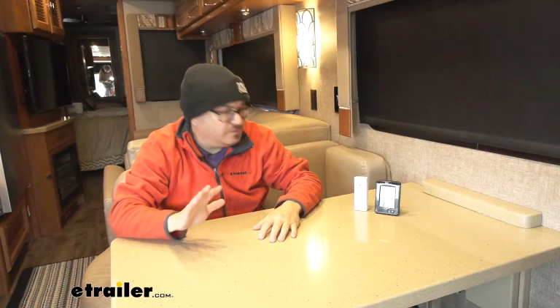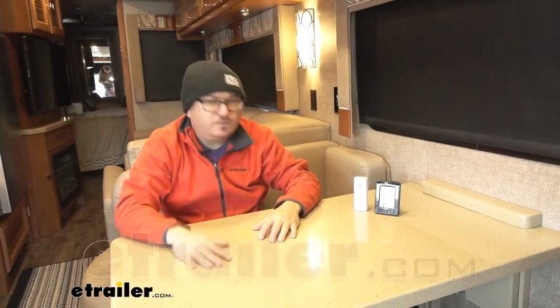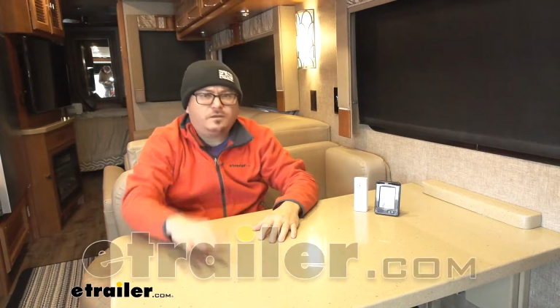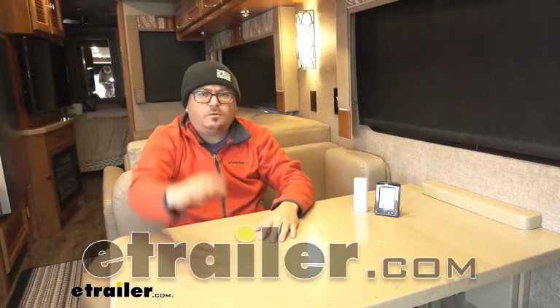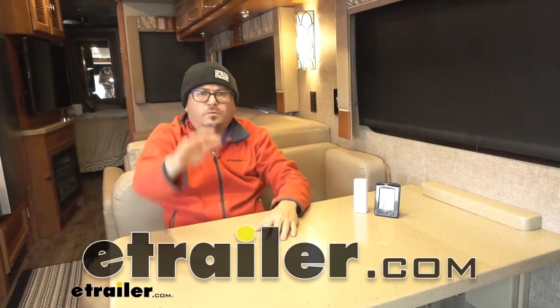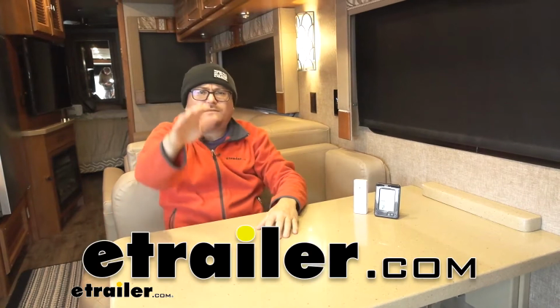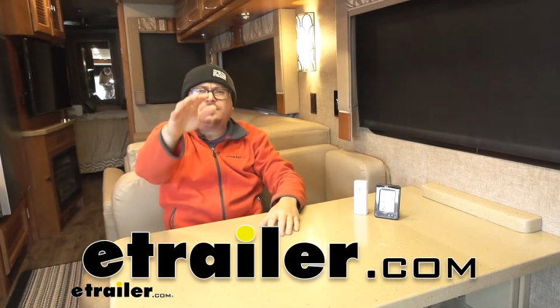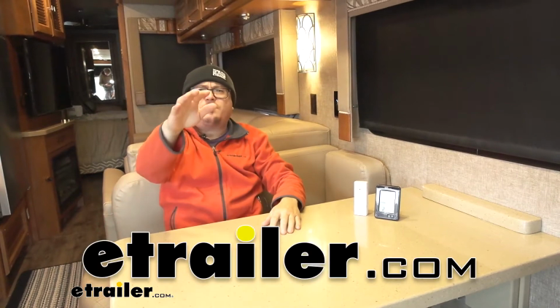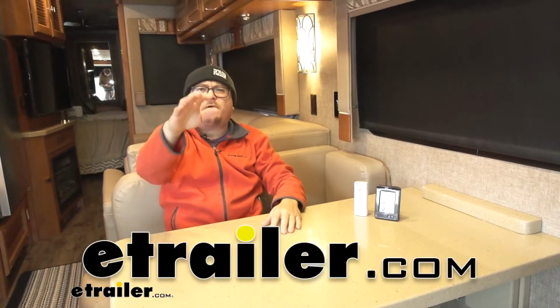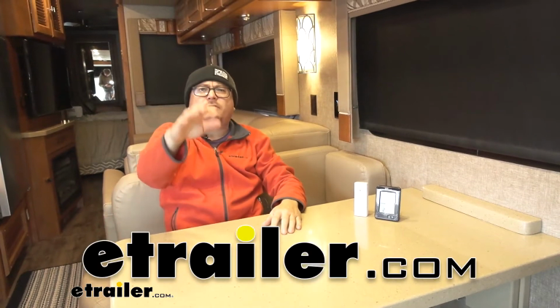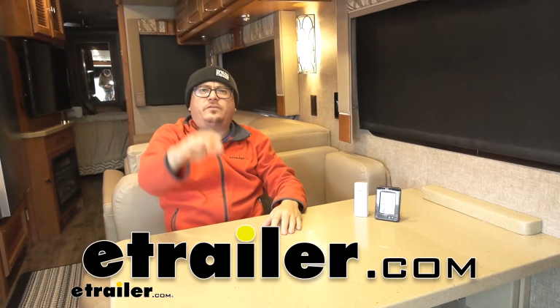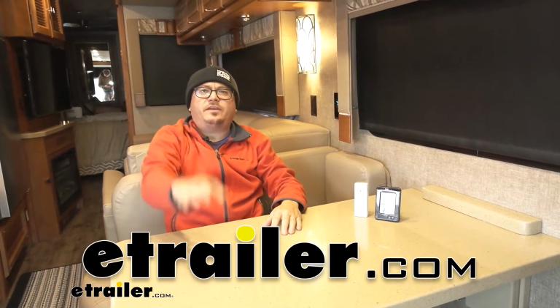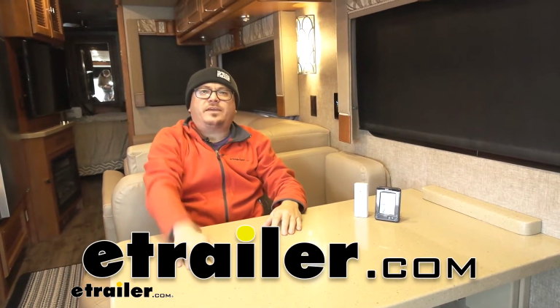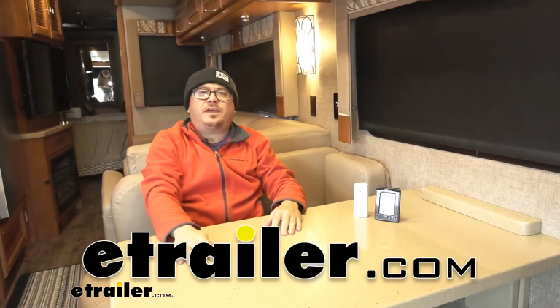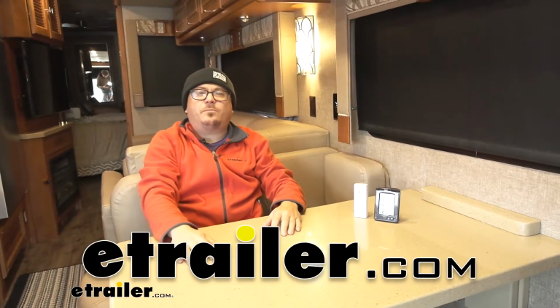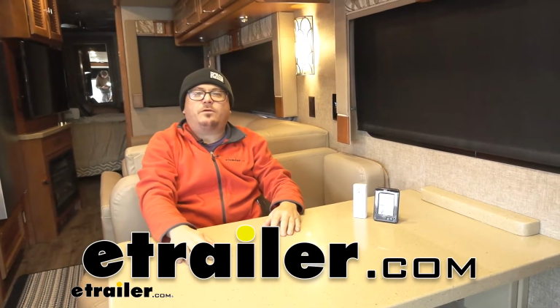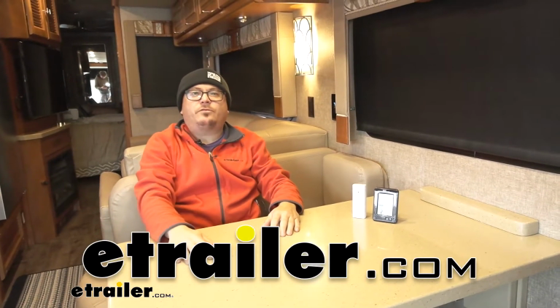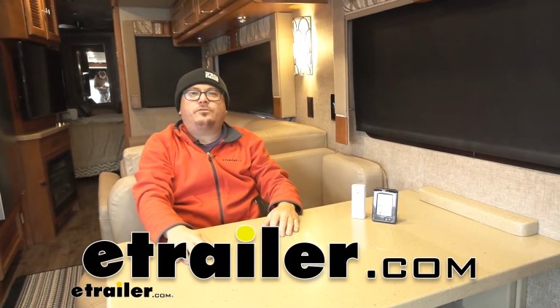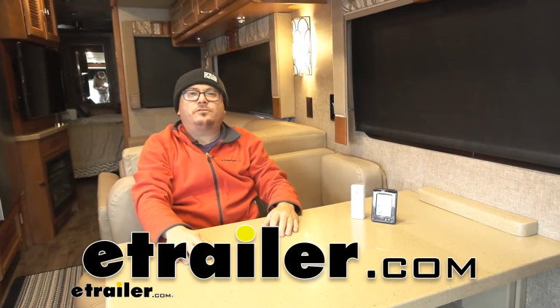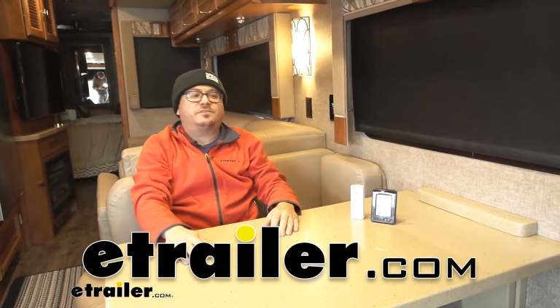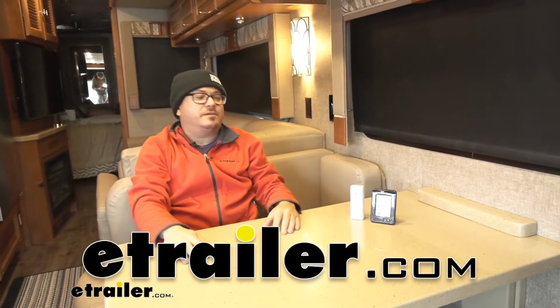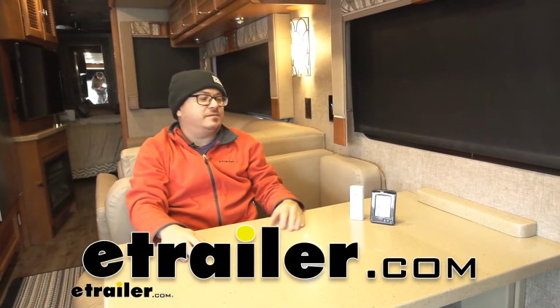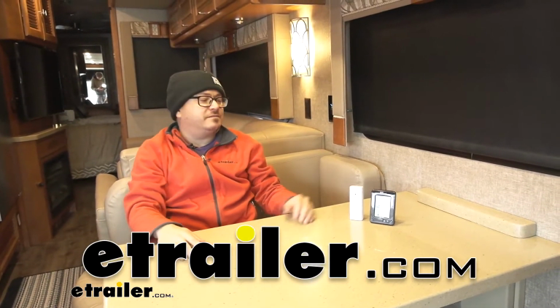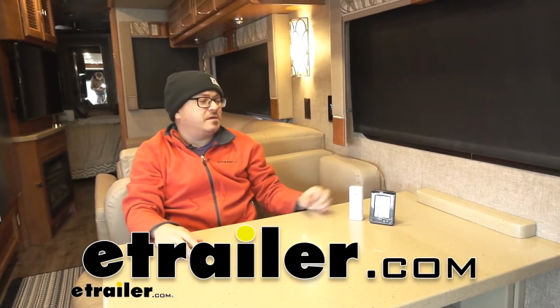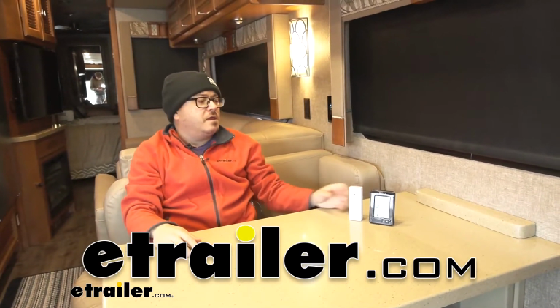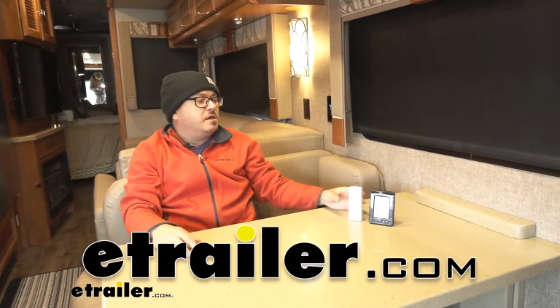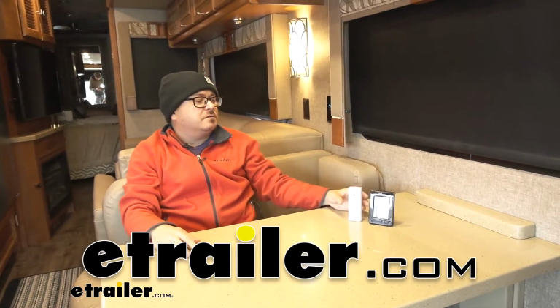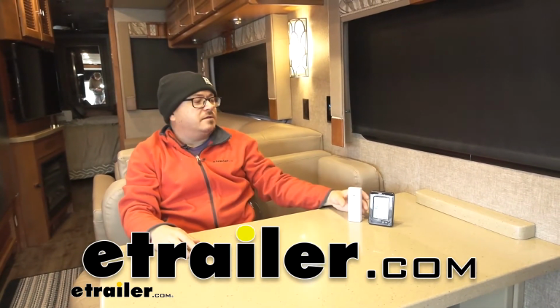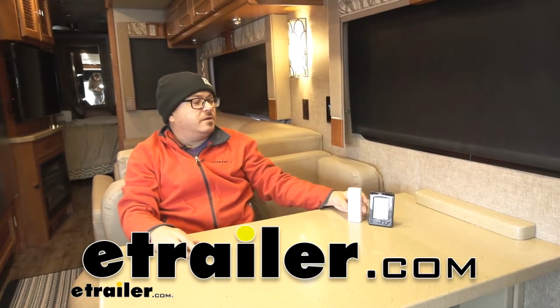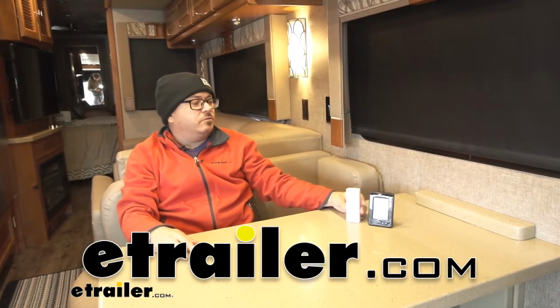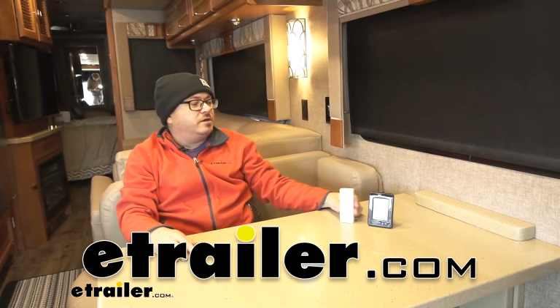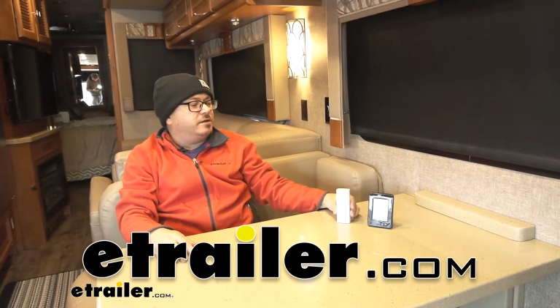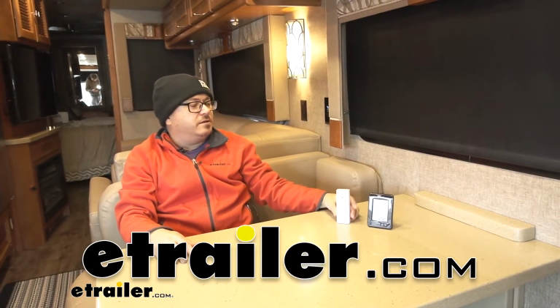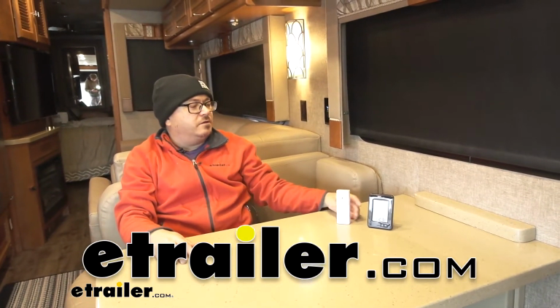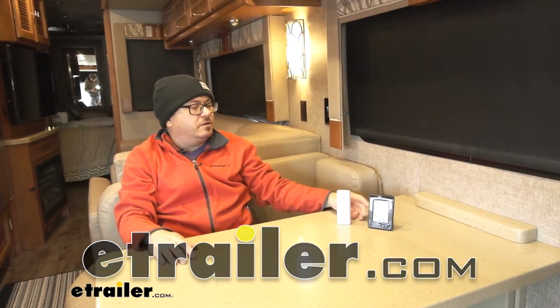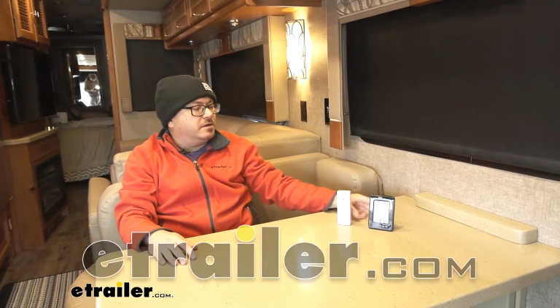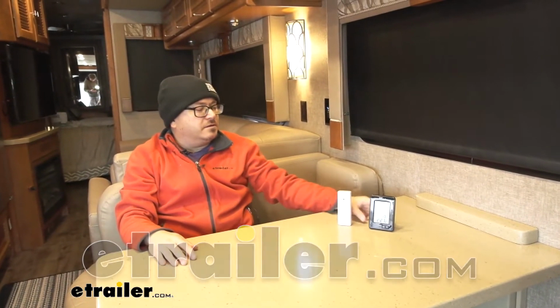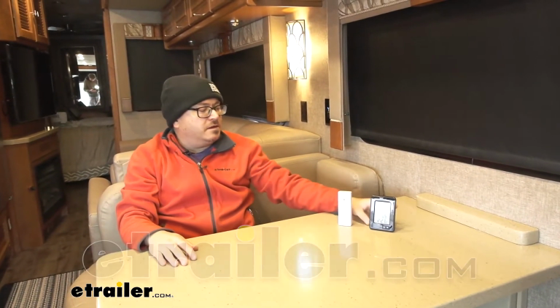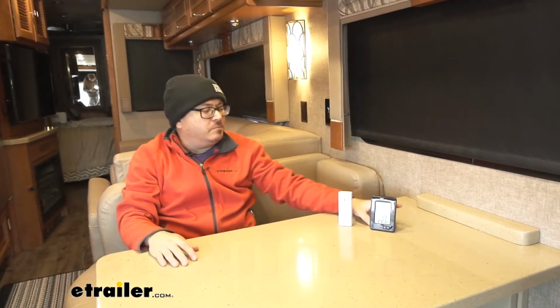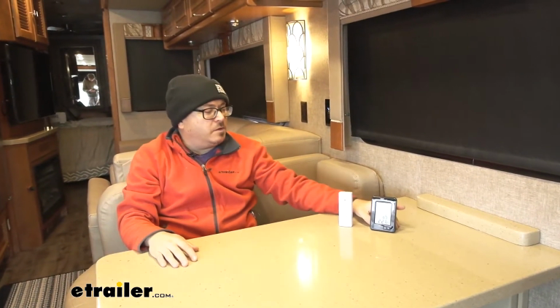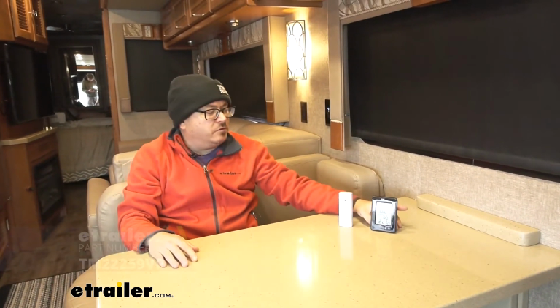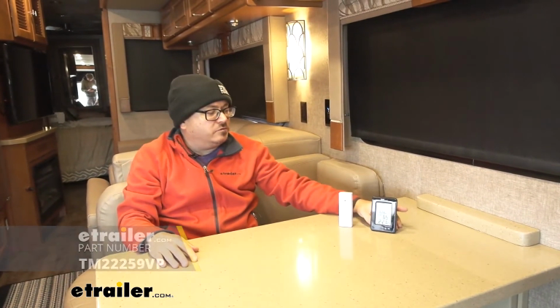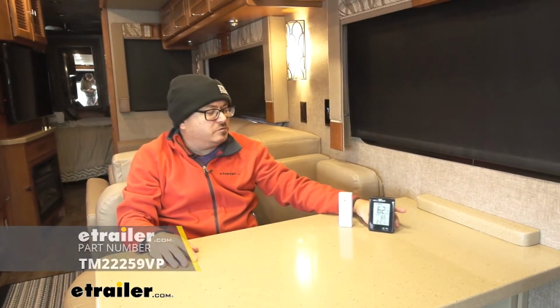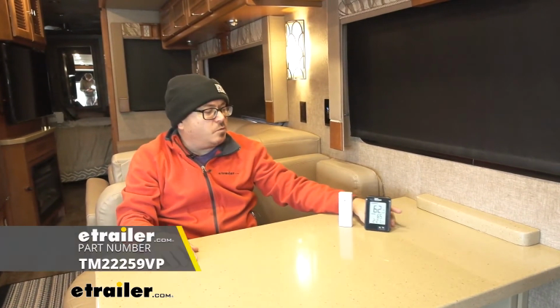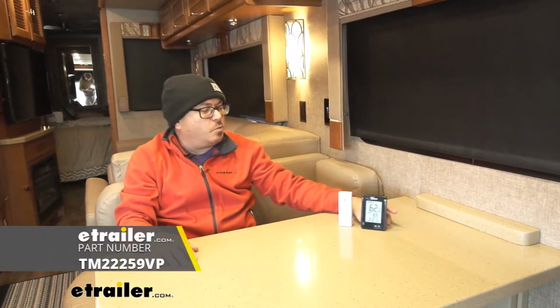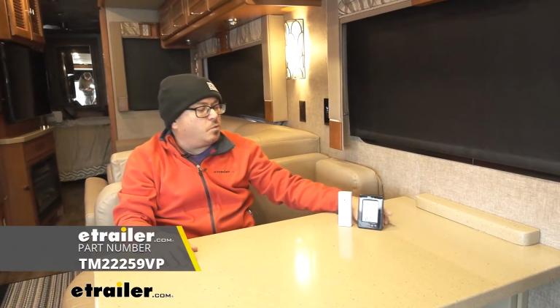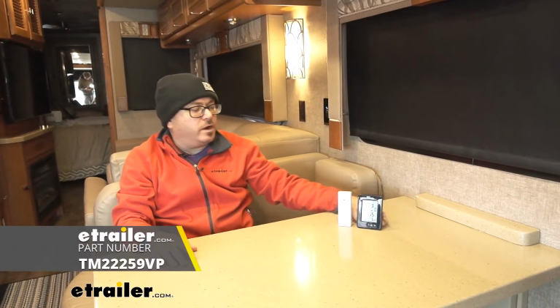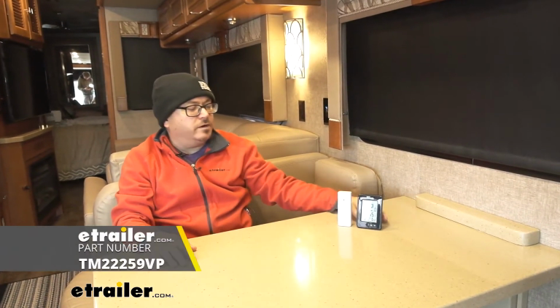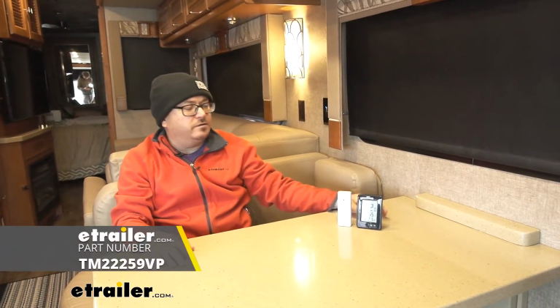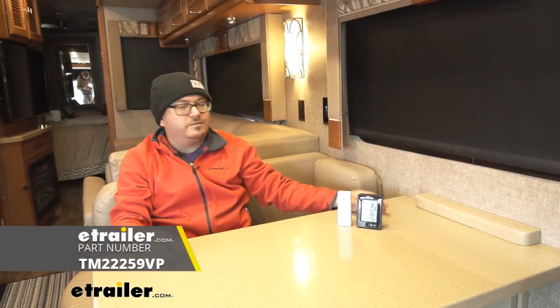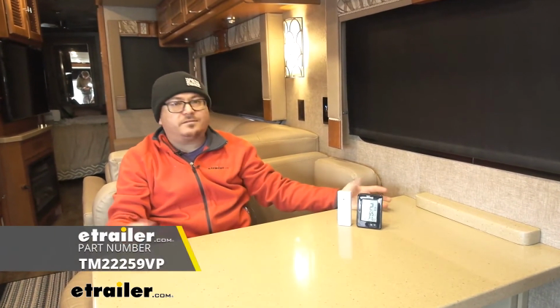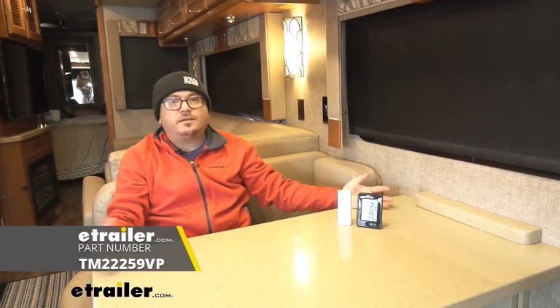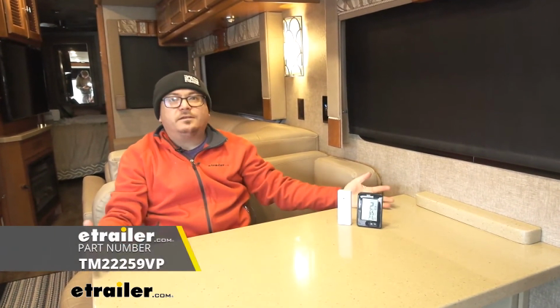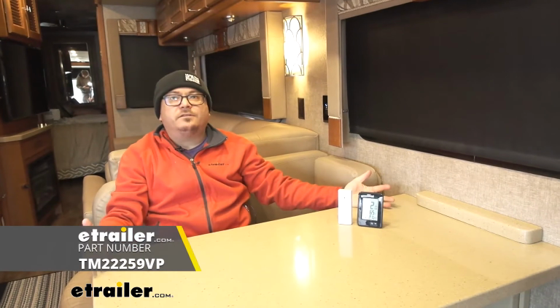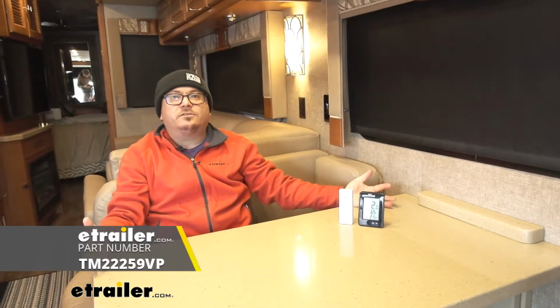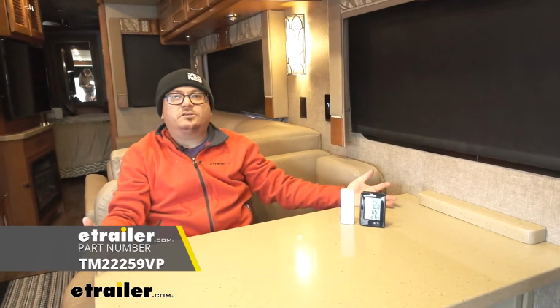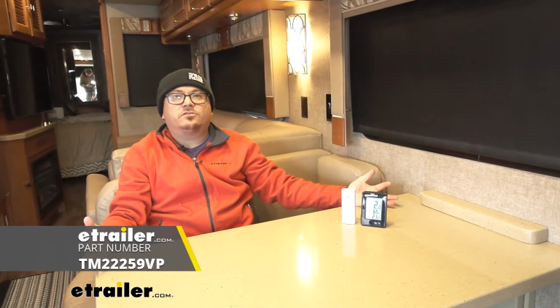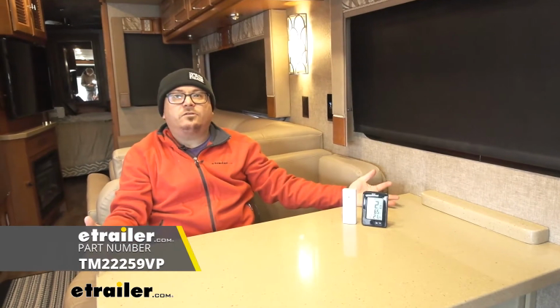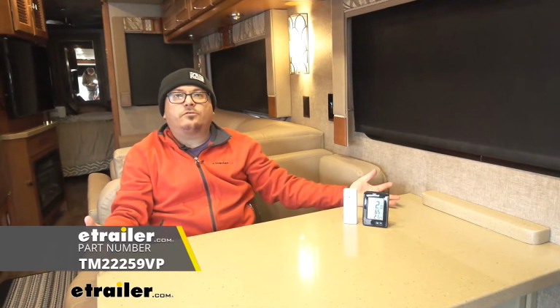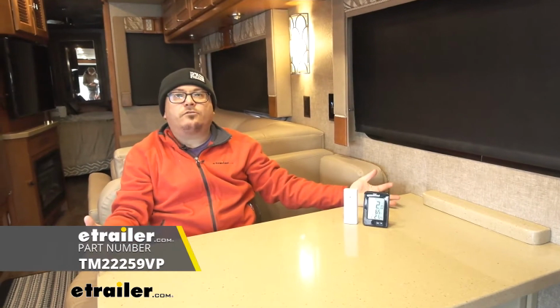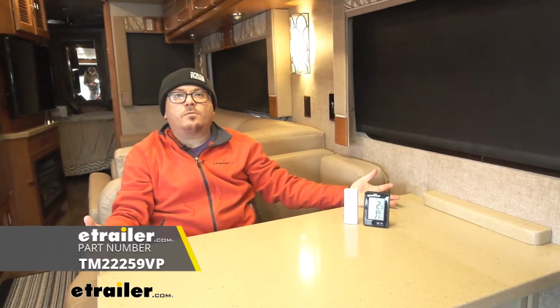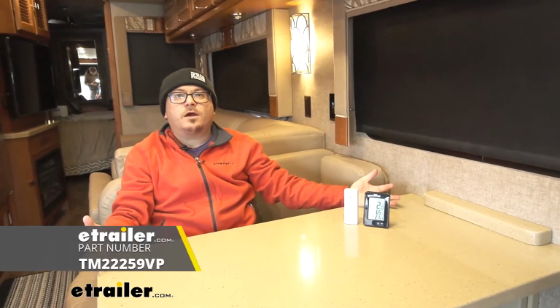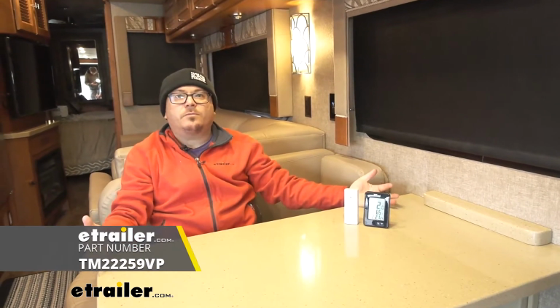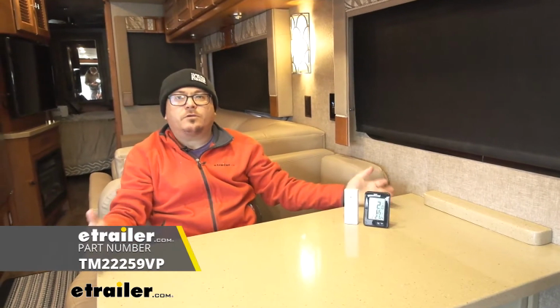What's up RV and camper enthusiasts? Today we're taking a look at TempMinder's wireless digital thermometer.